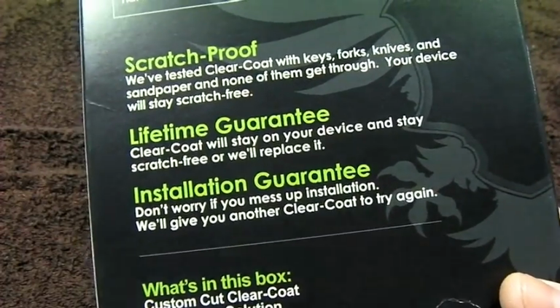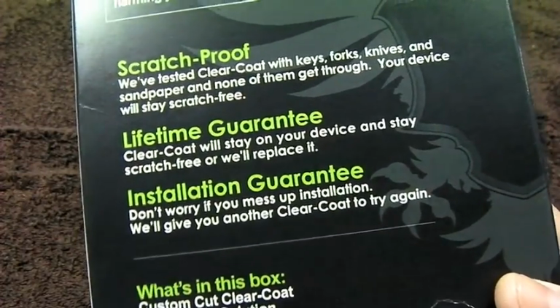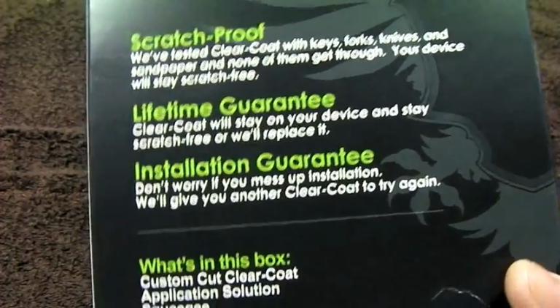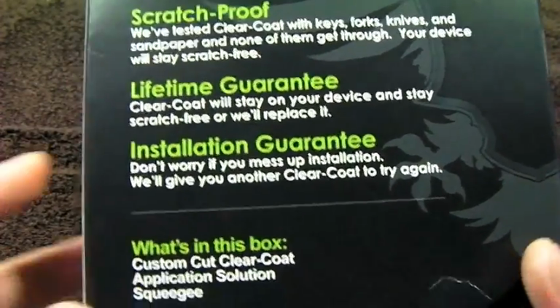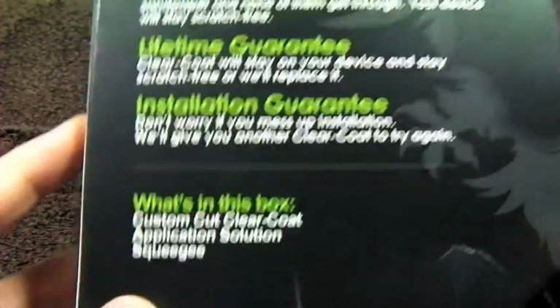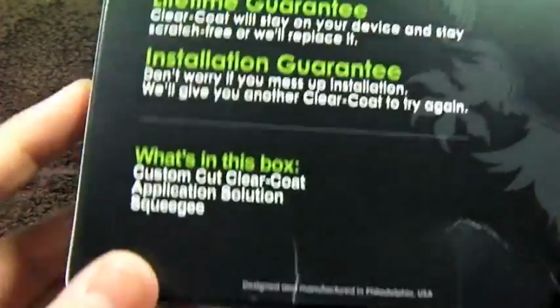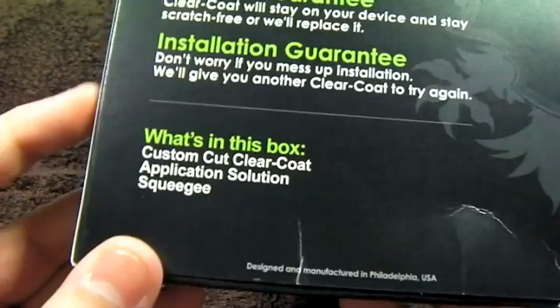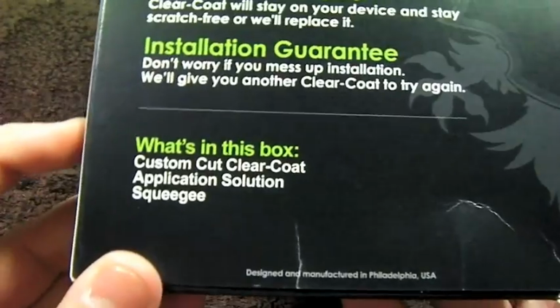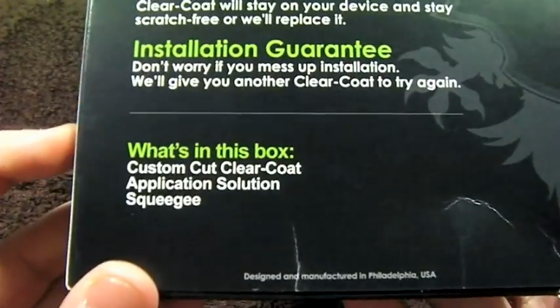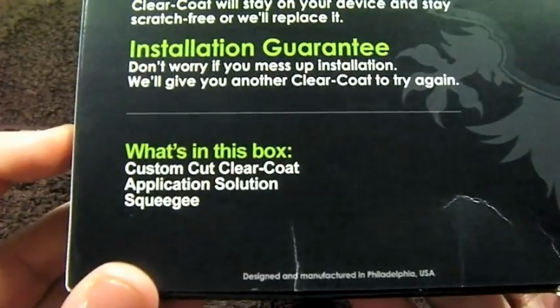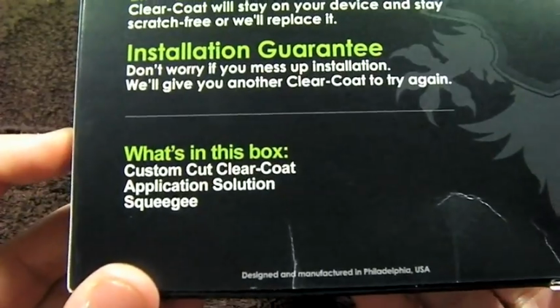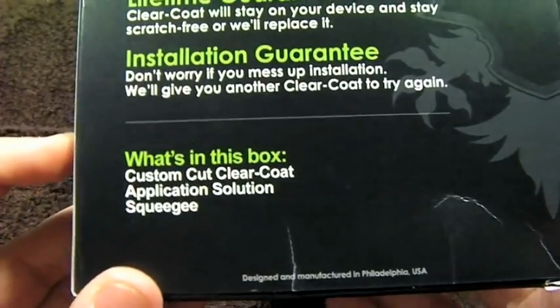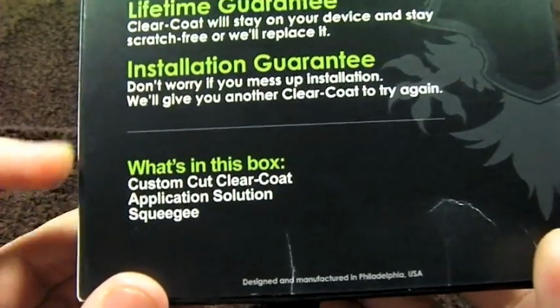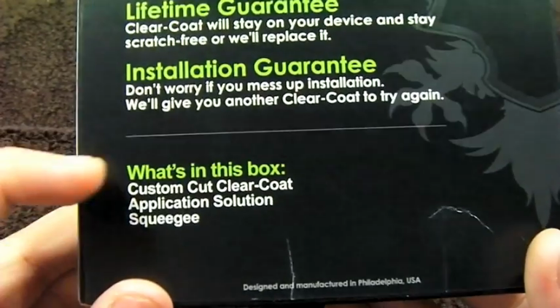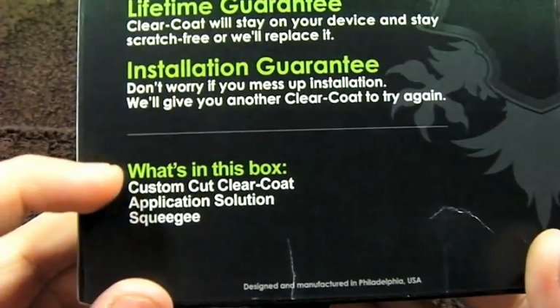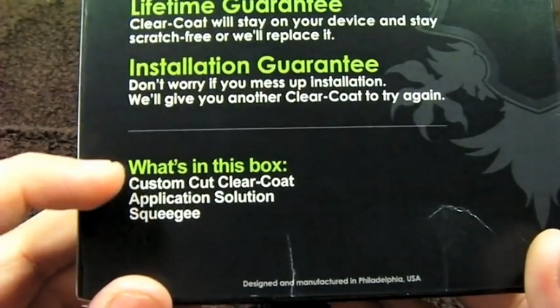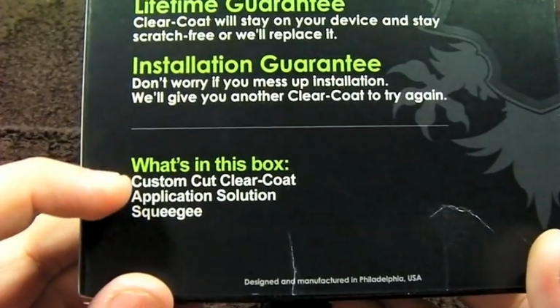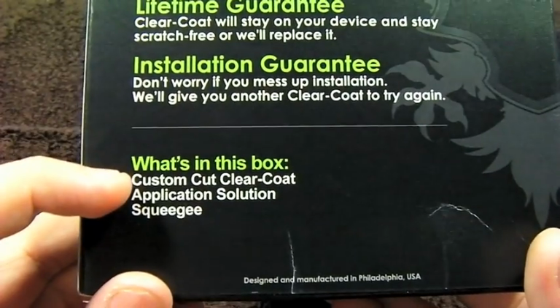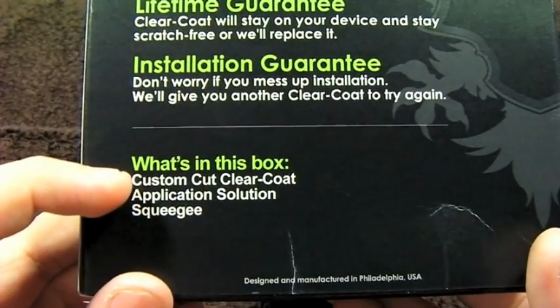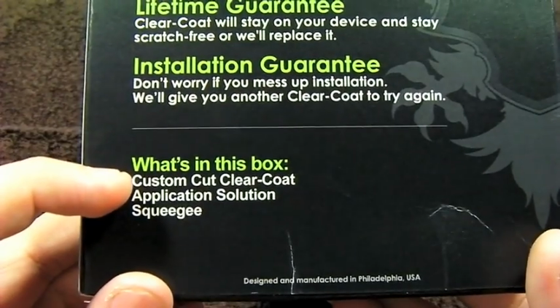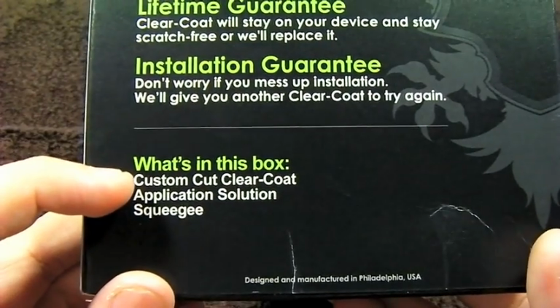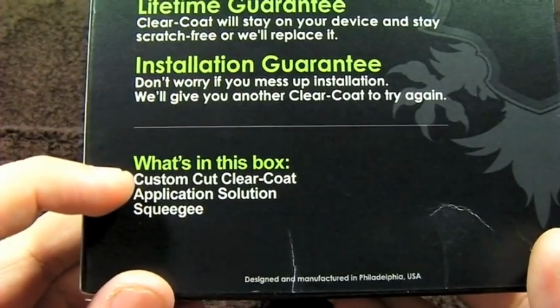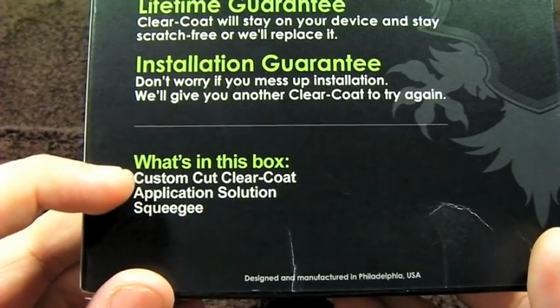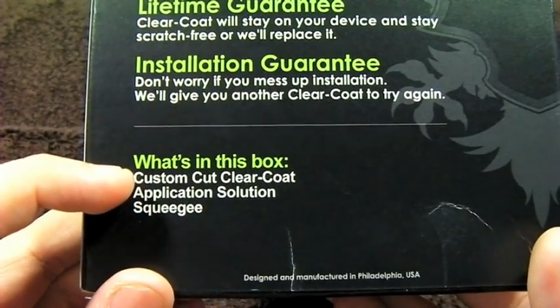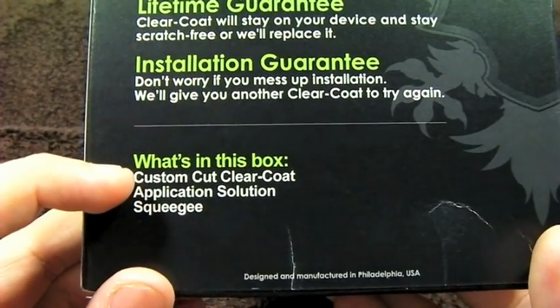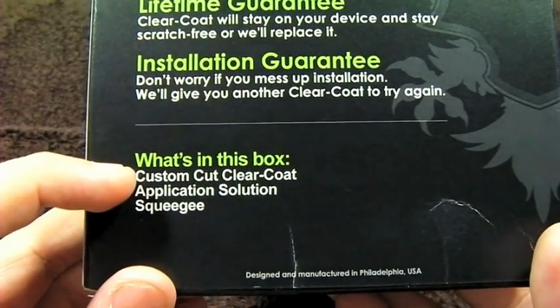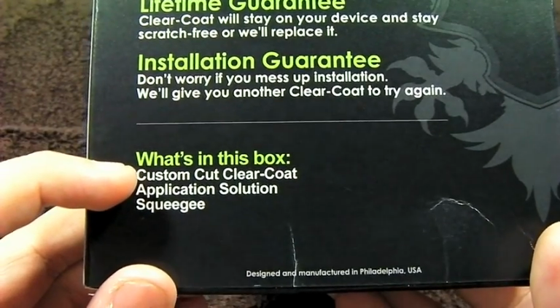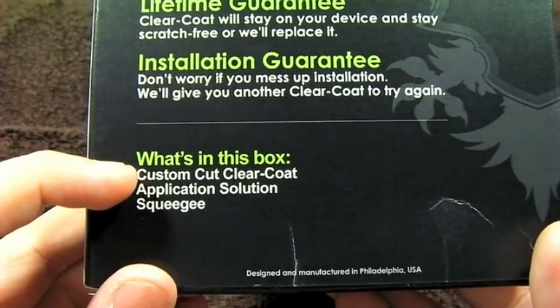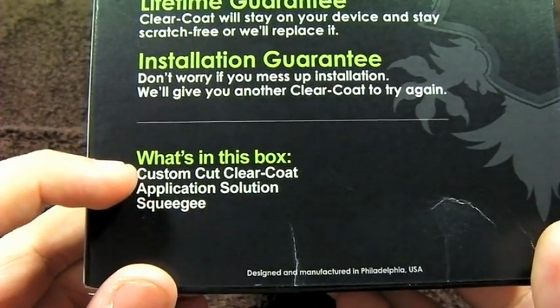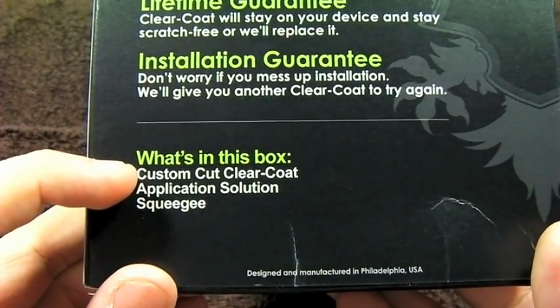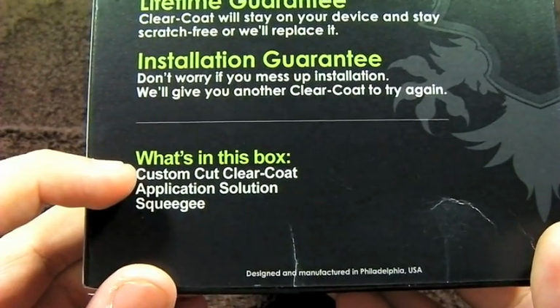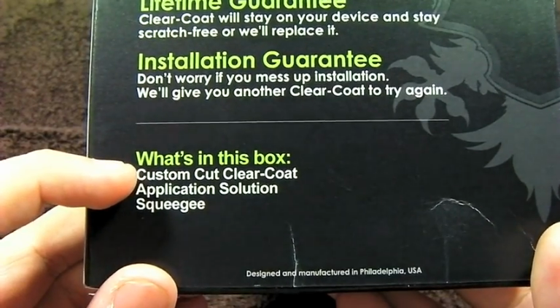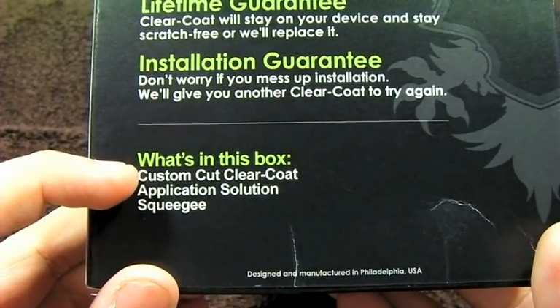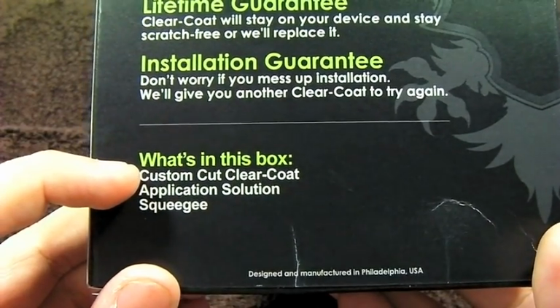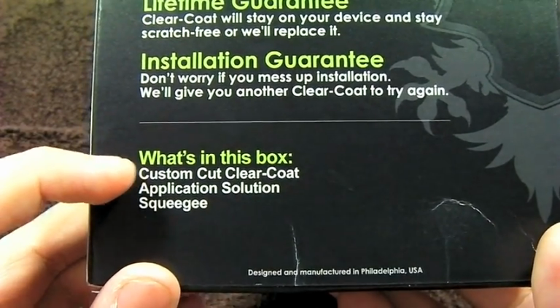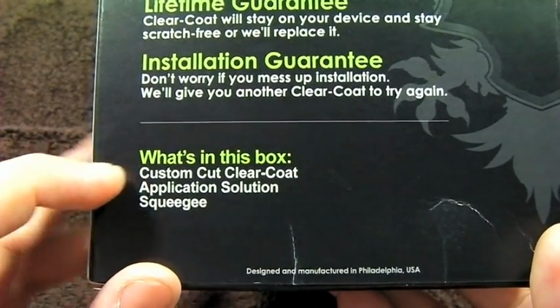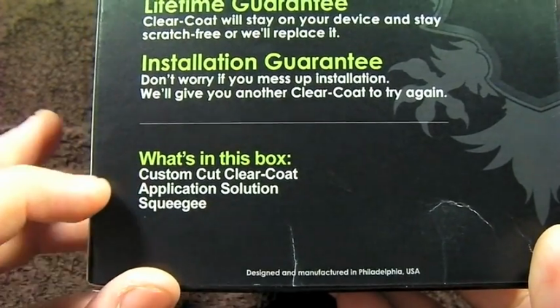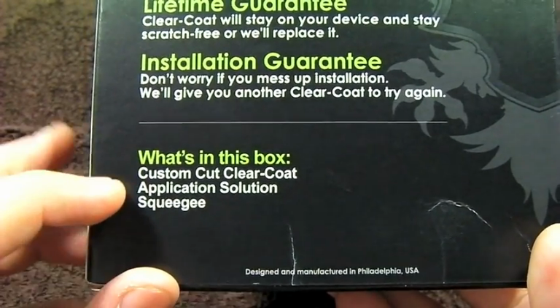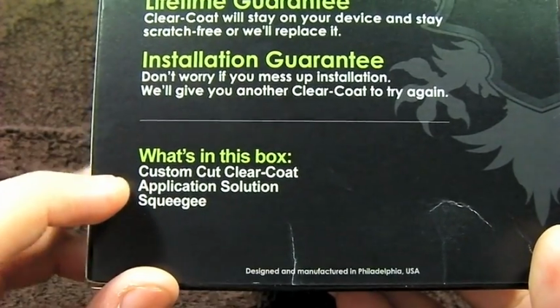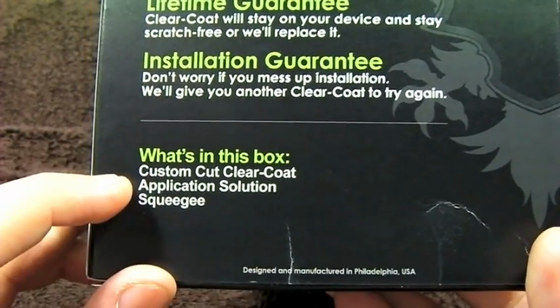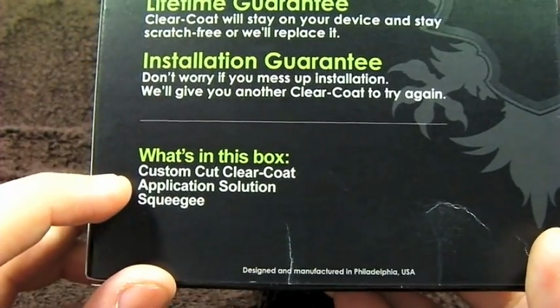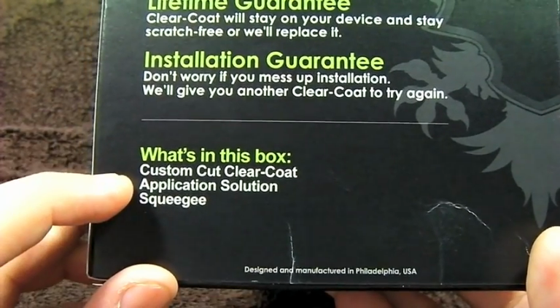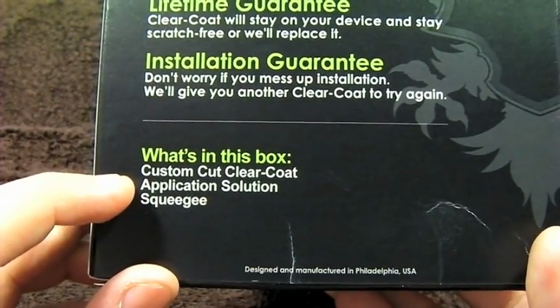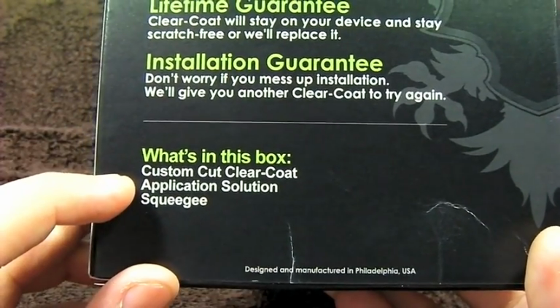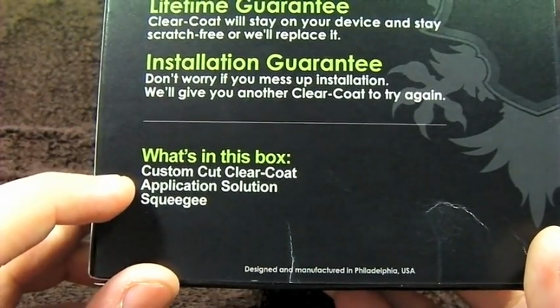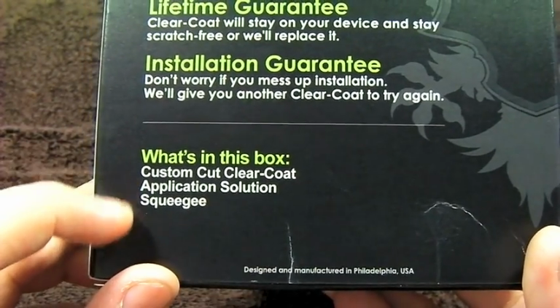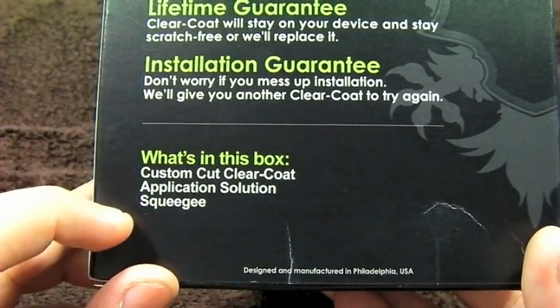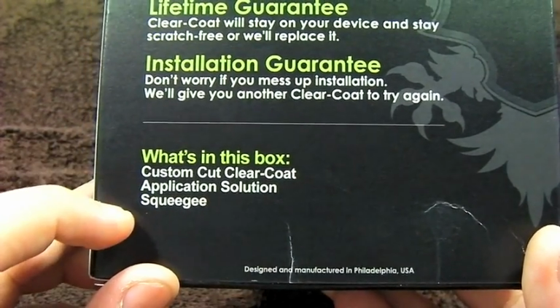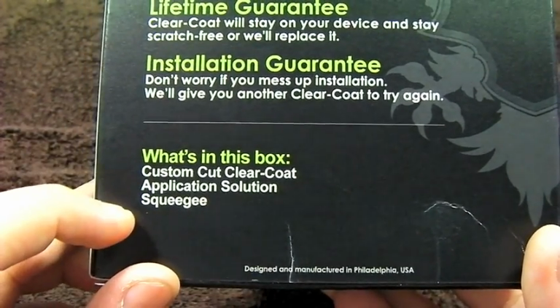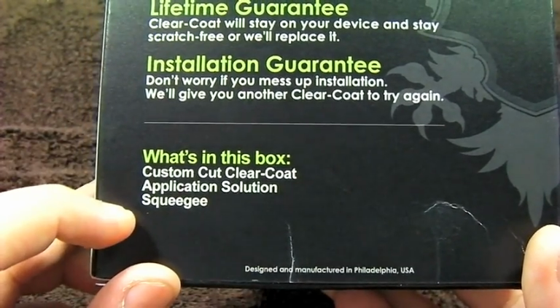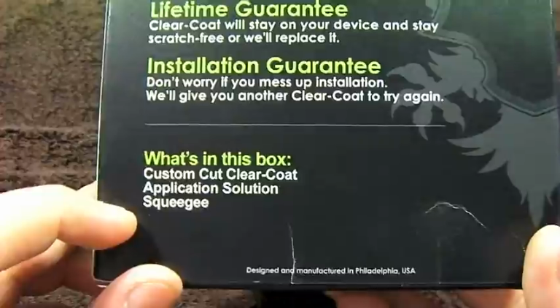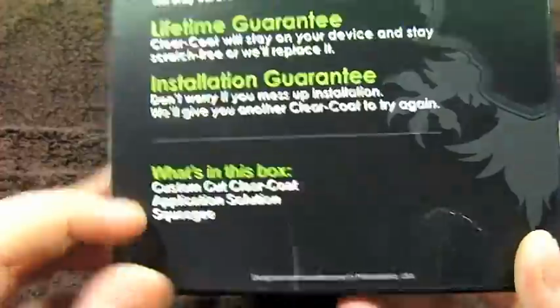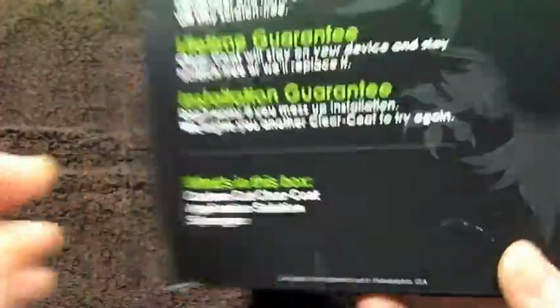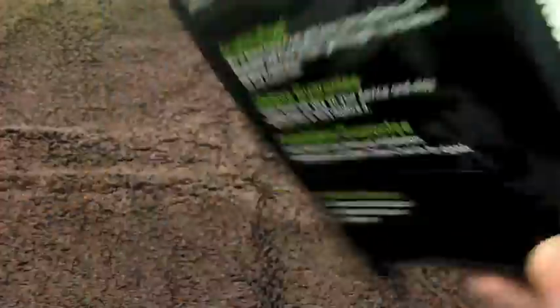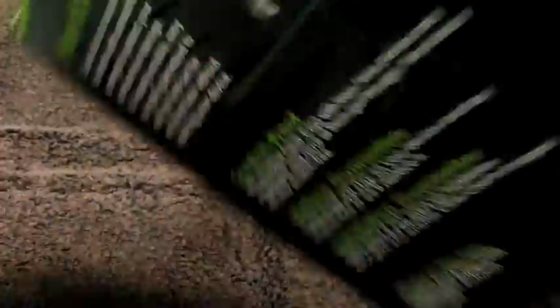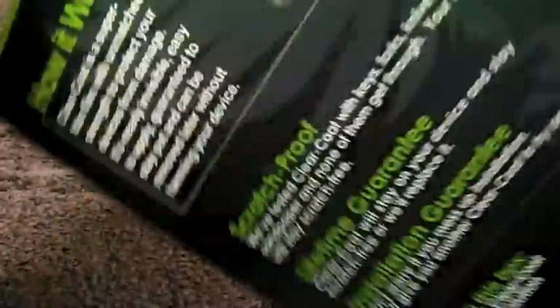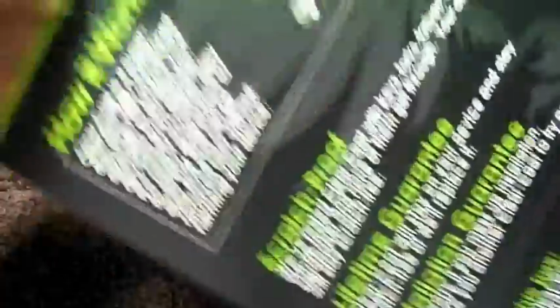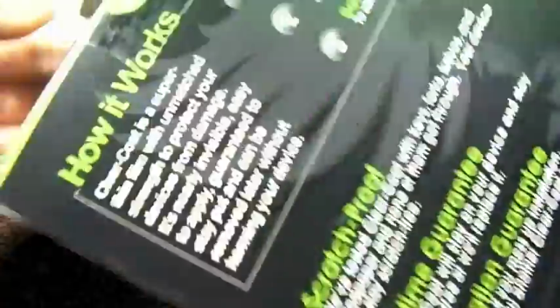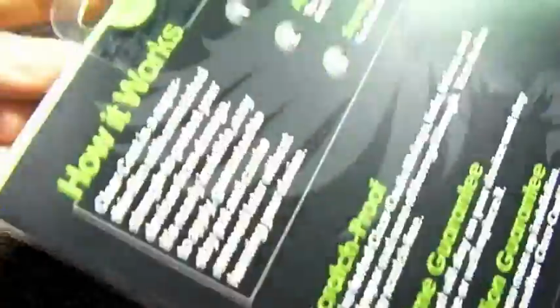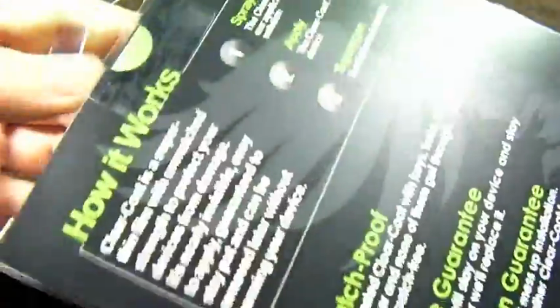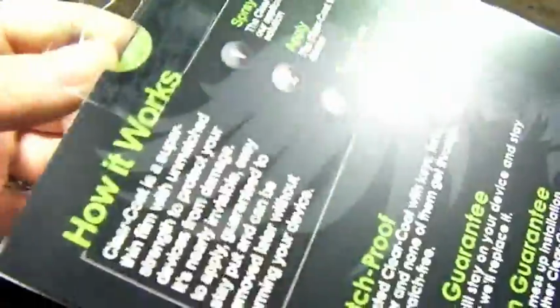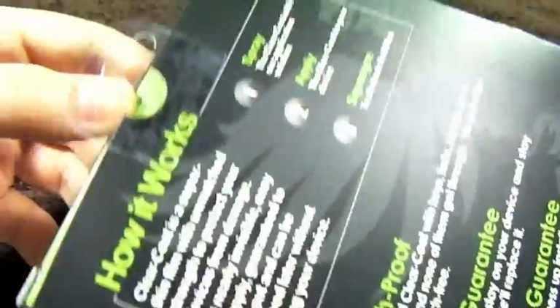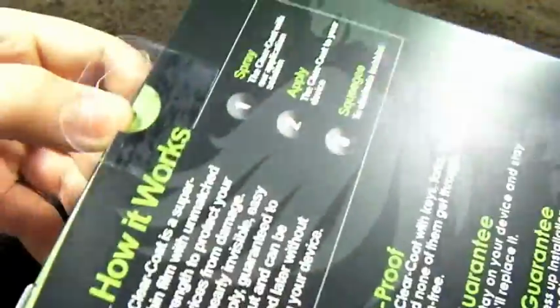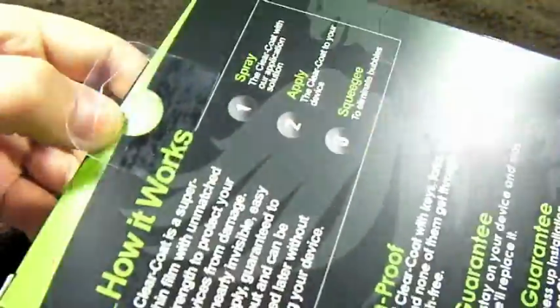As you can see, it says it comes with a custom cut clear coat, an application solution, and a squeegee. So take a look at that right now.